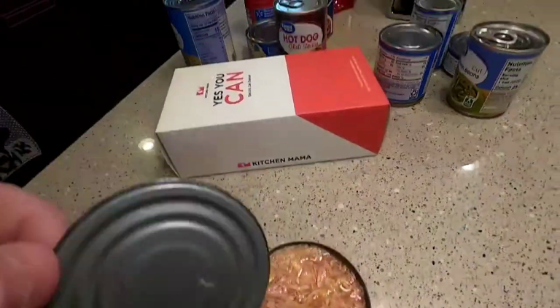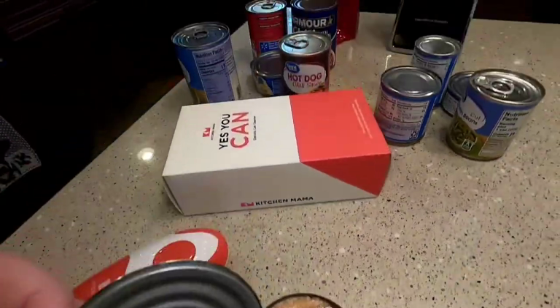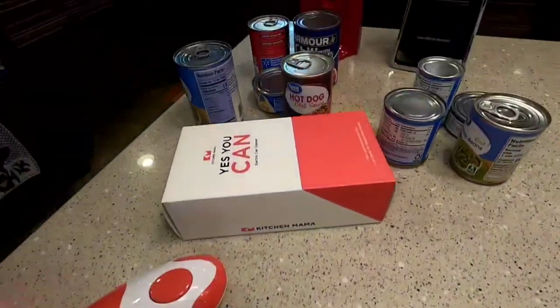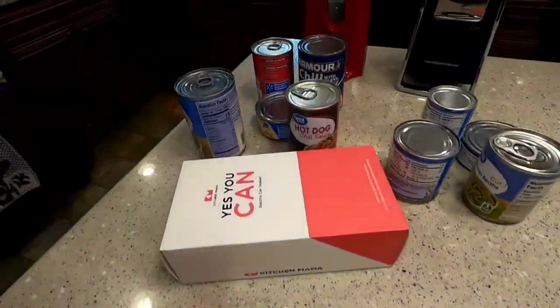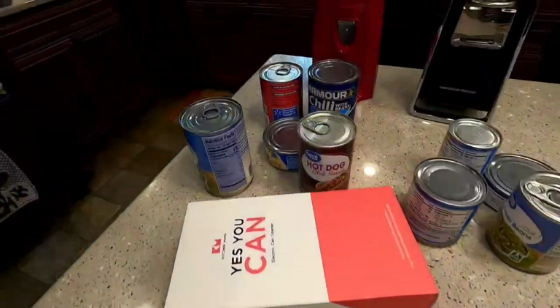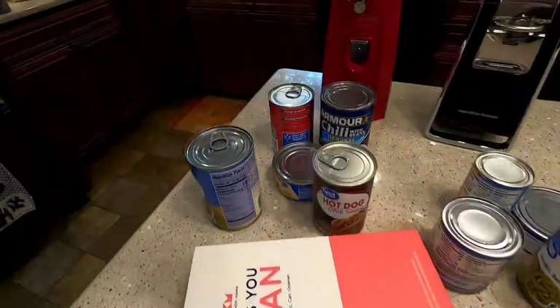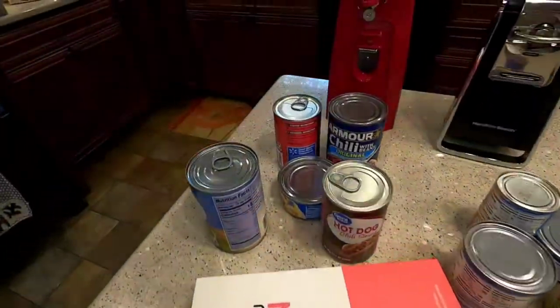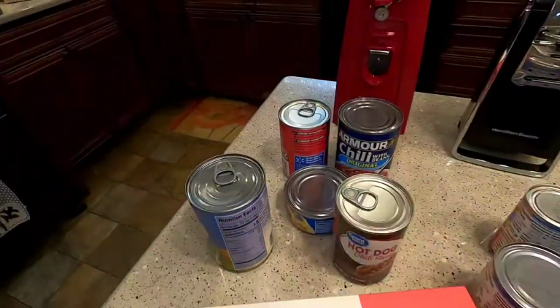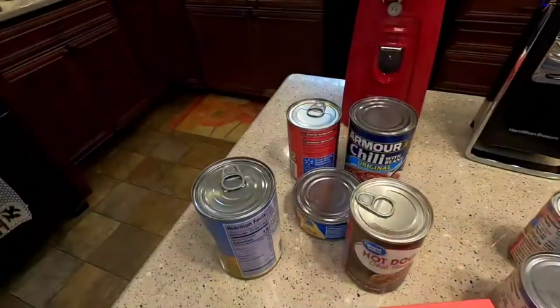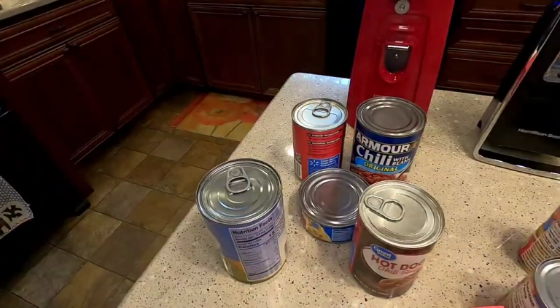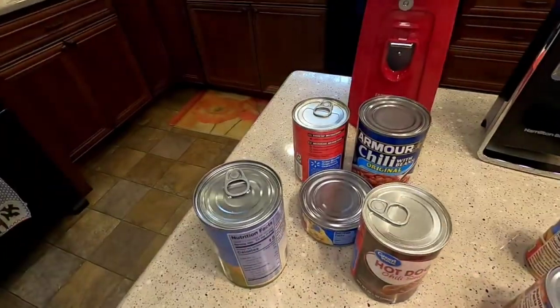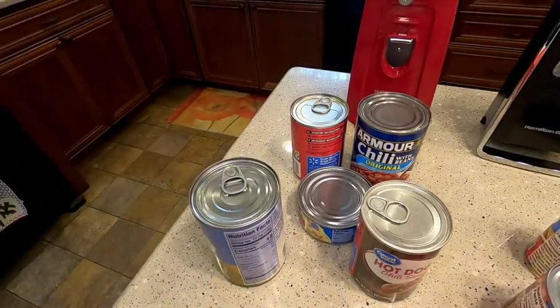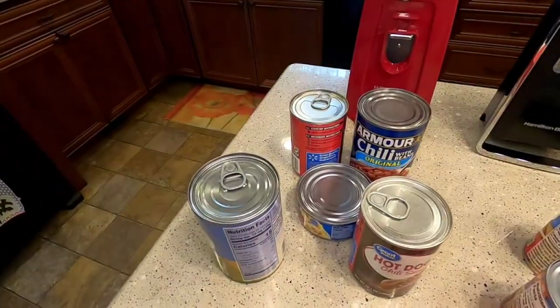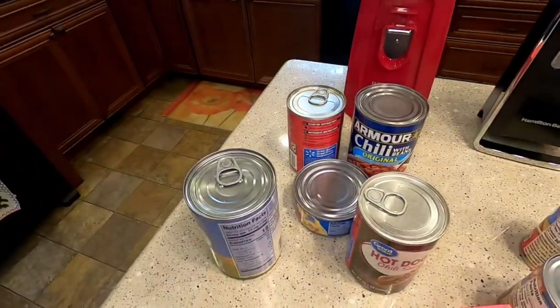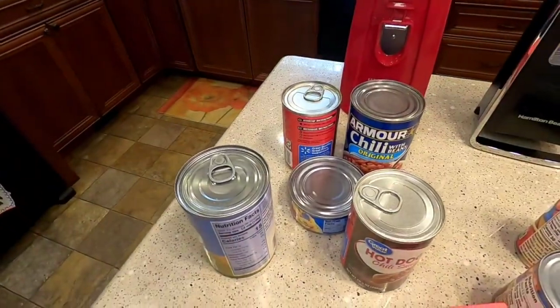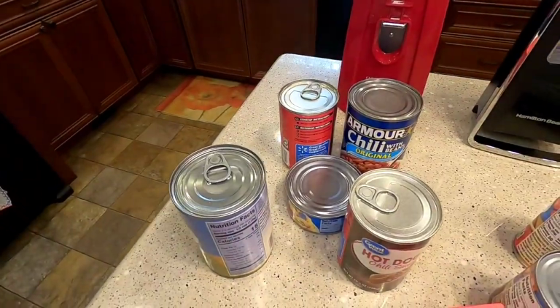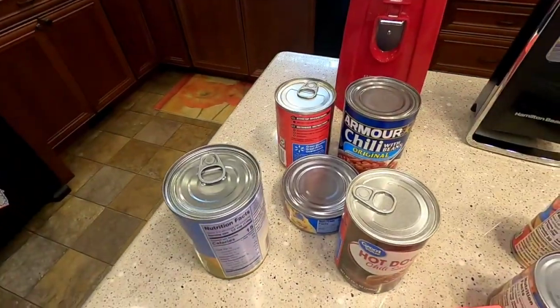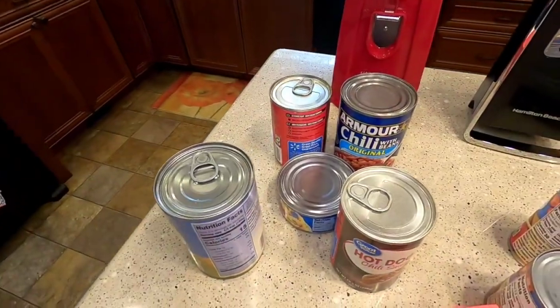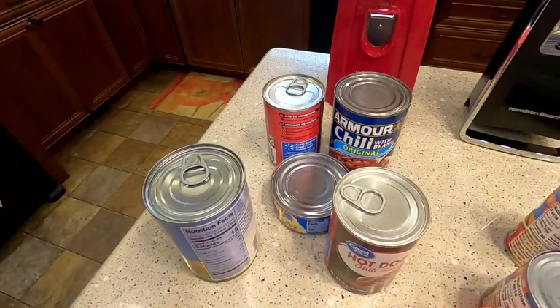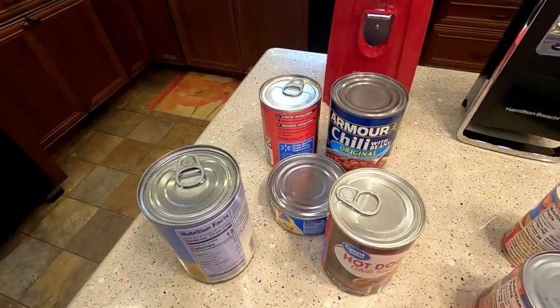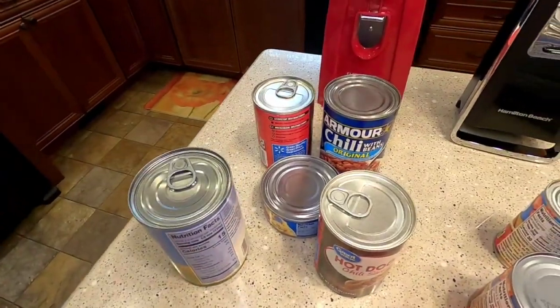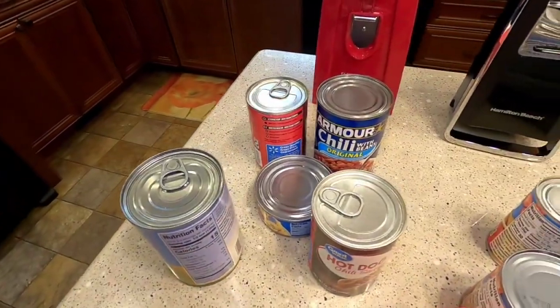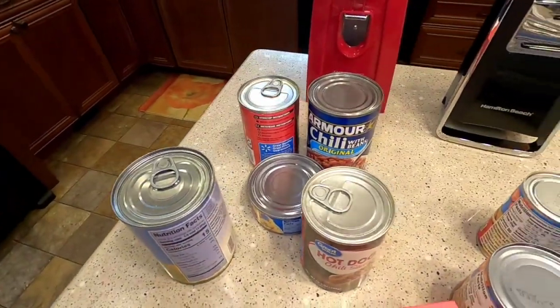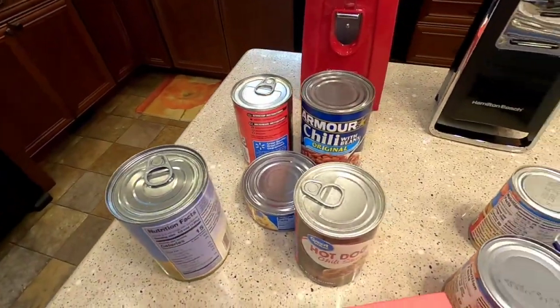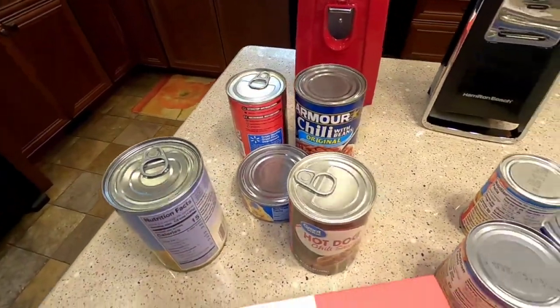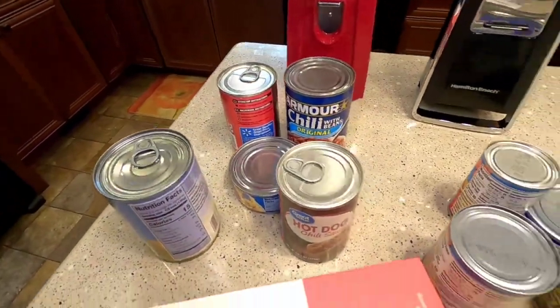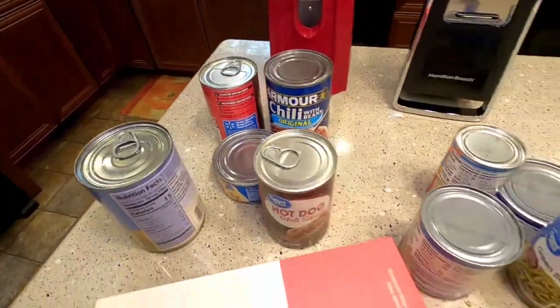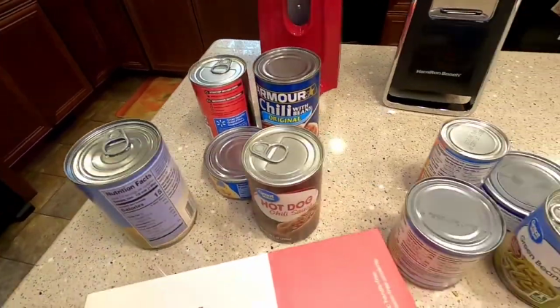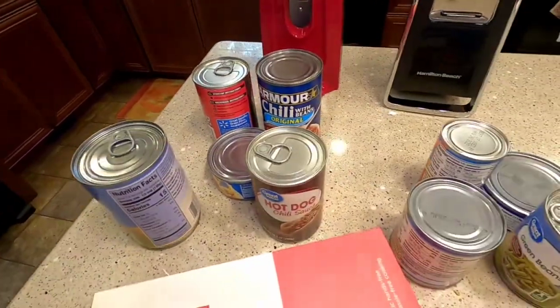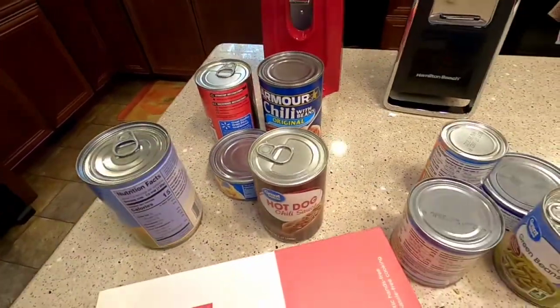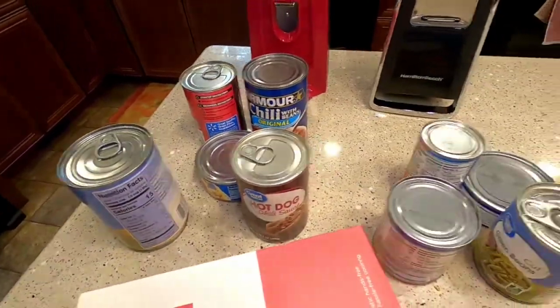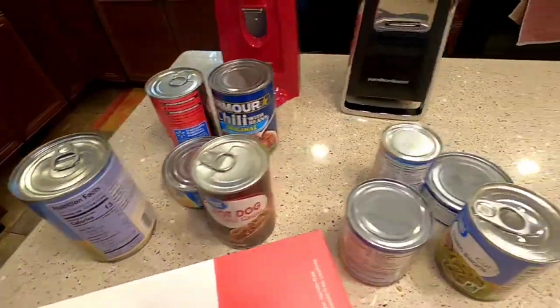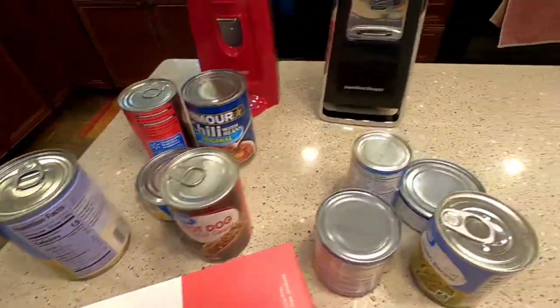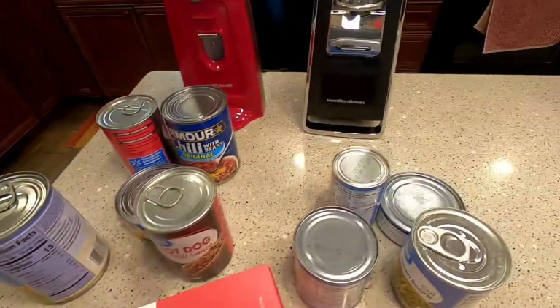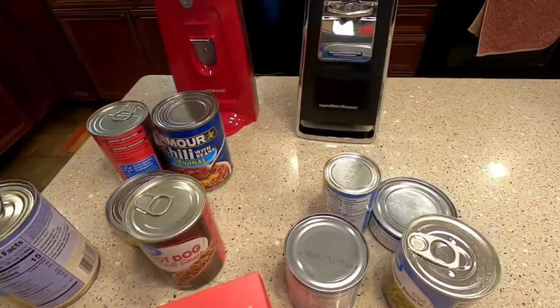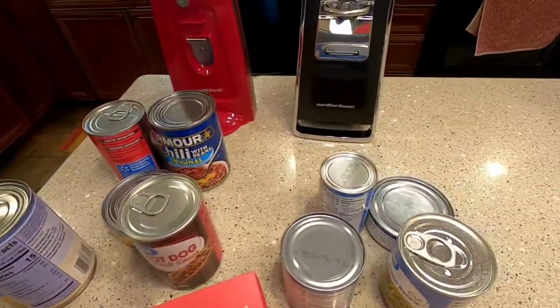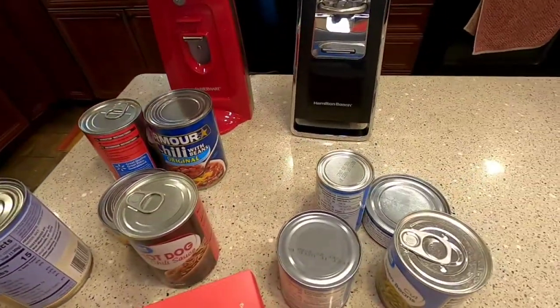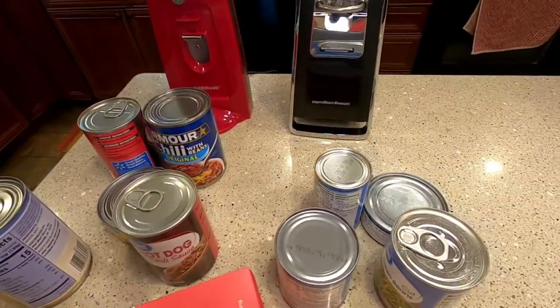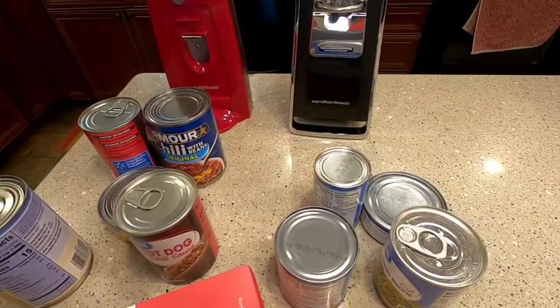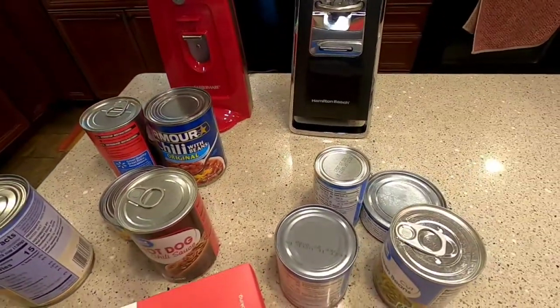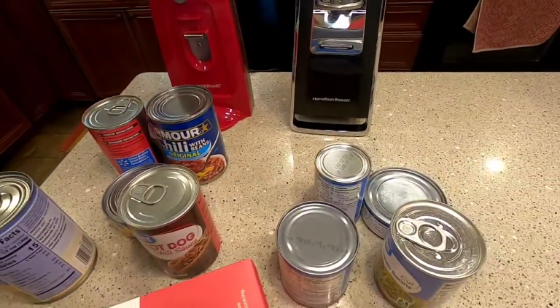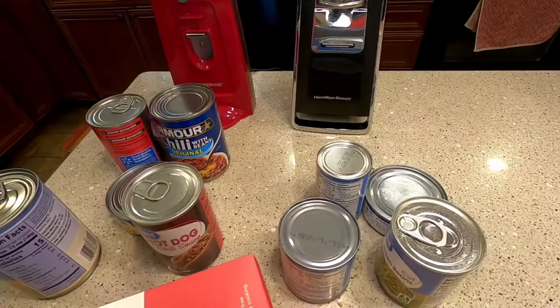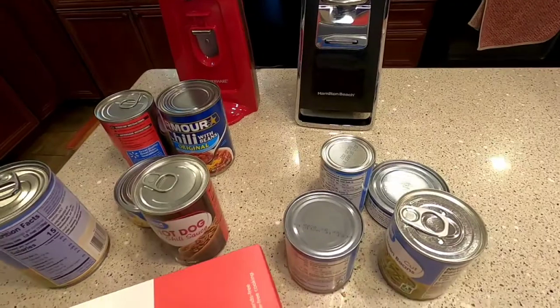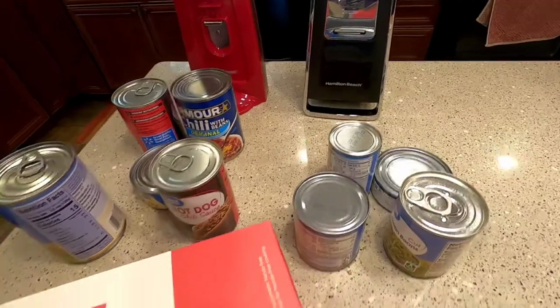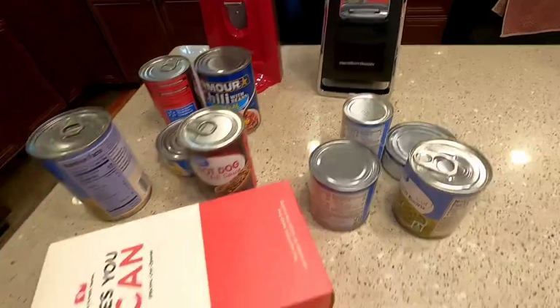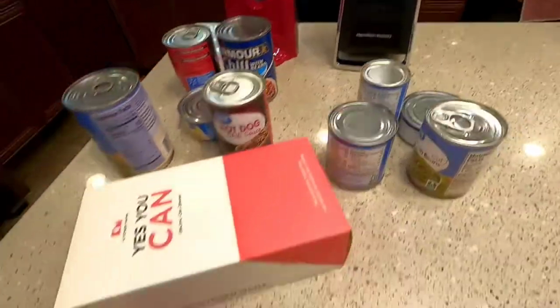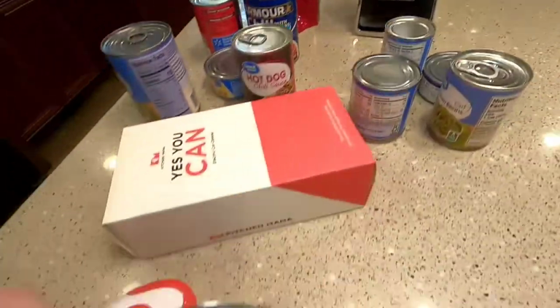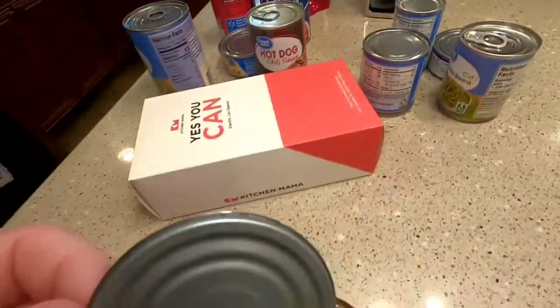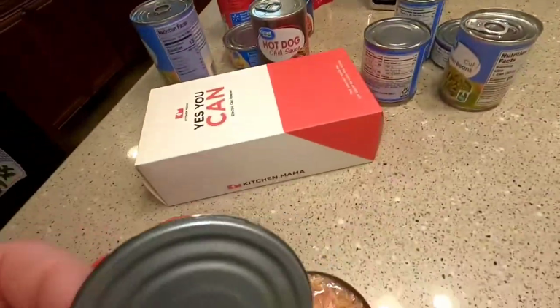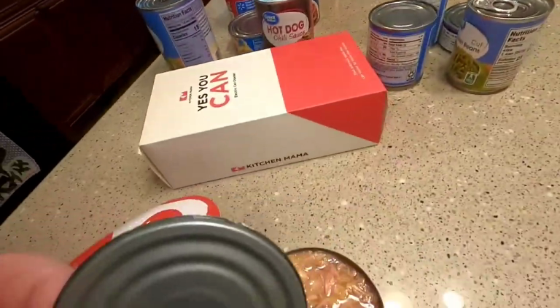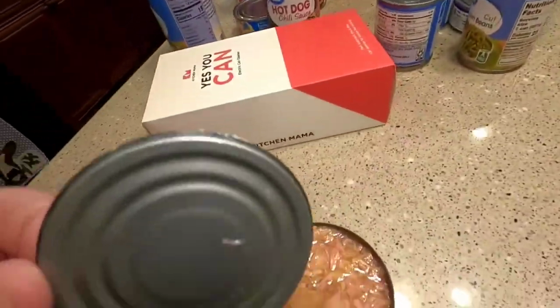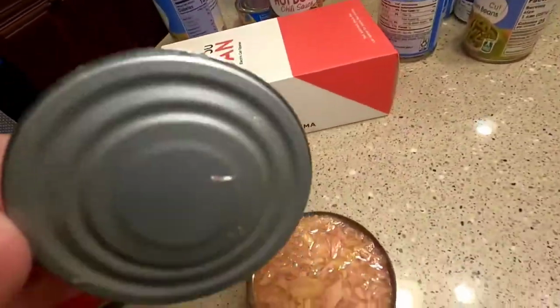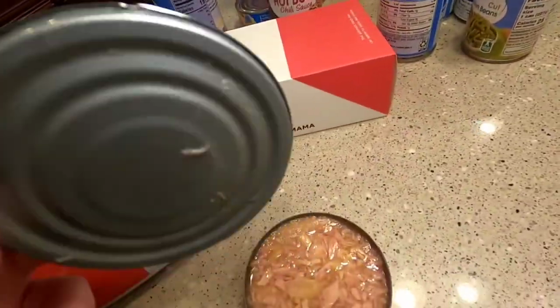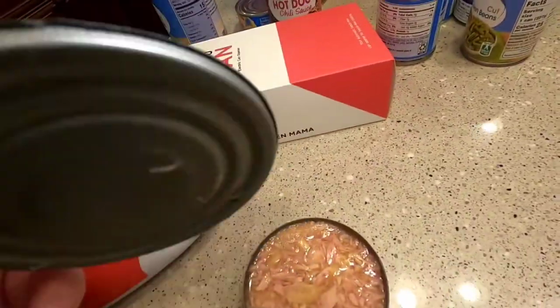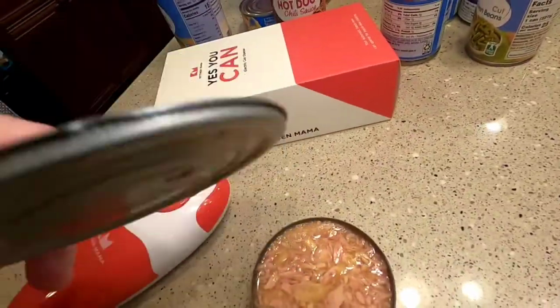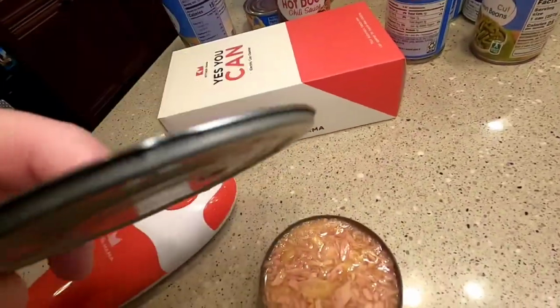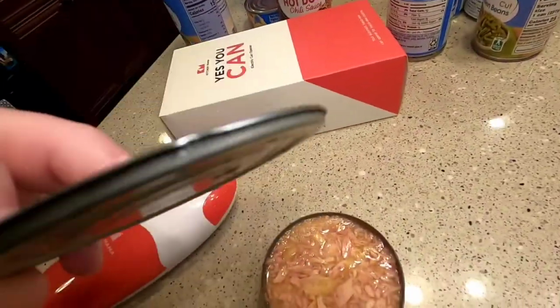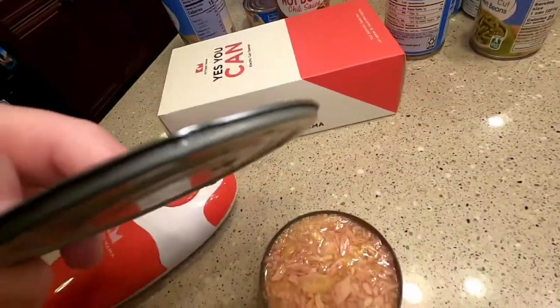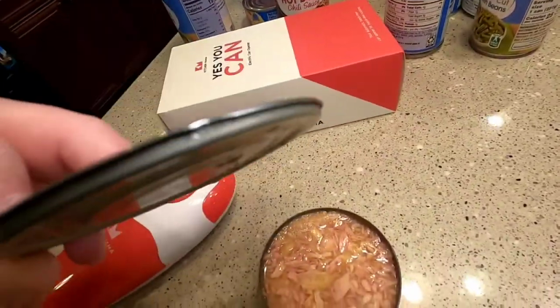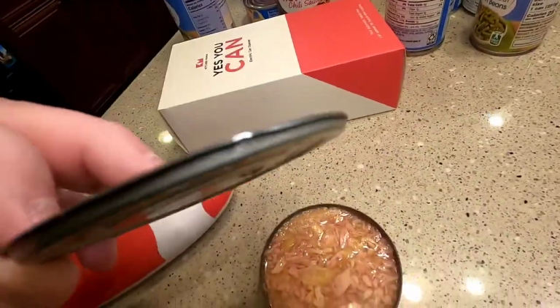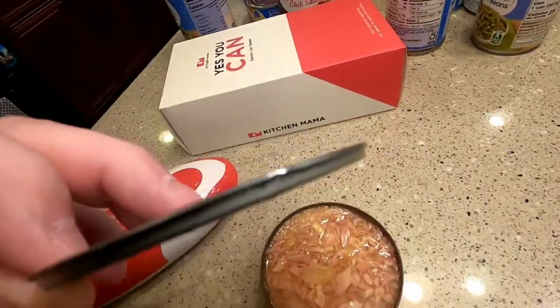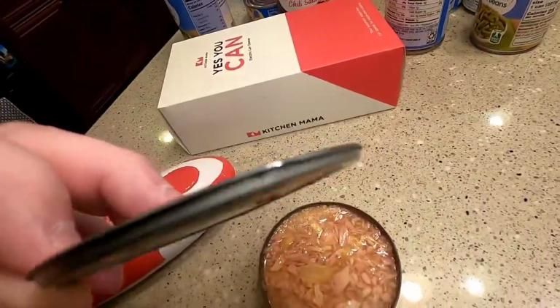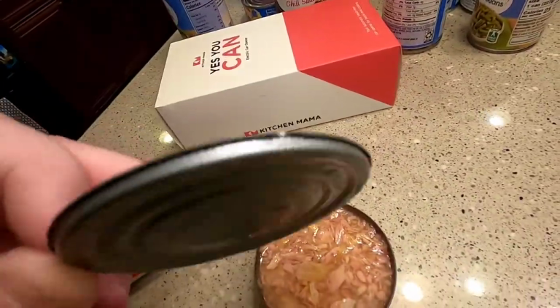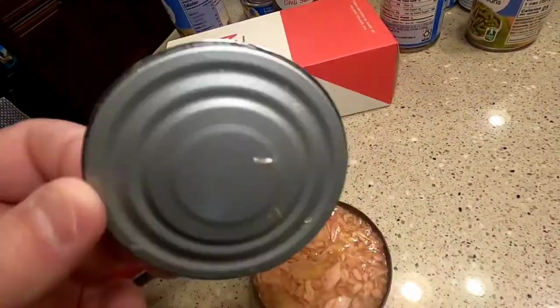I'm going to try it on some different cans — one with pop tops, one without, small cans, big cans. But yeah, this thing worked really well.